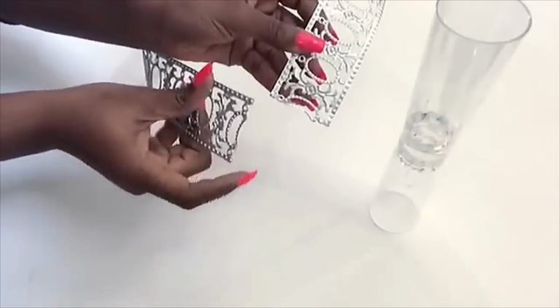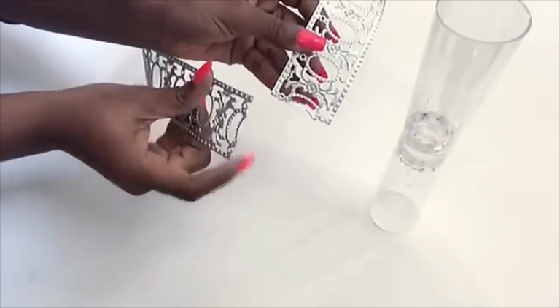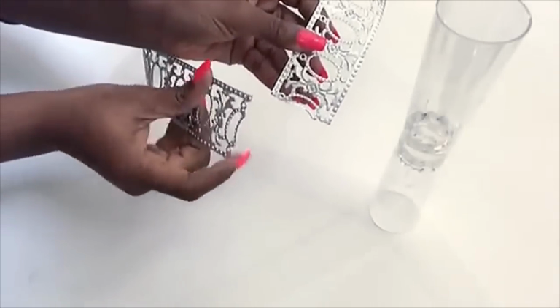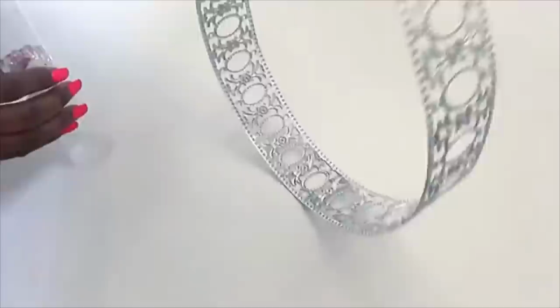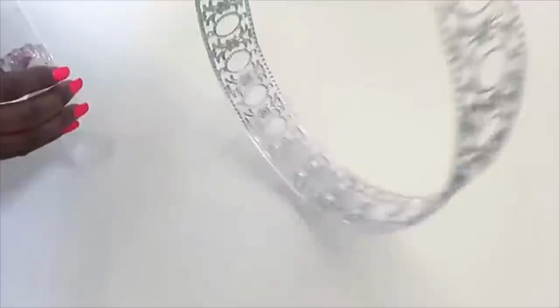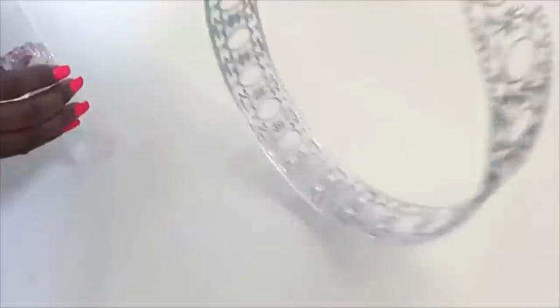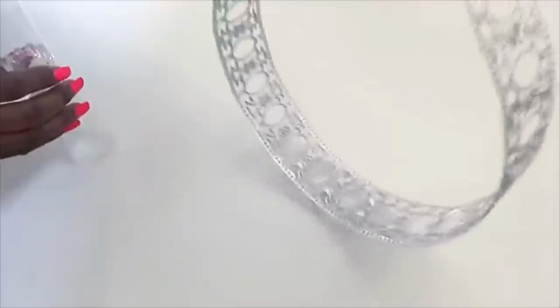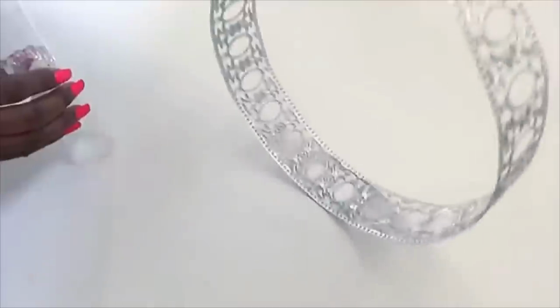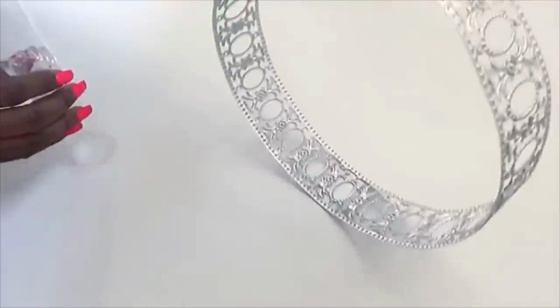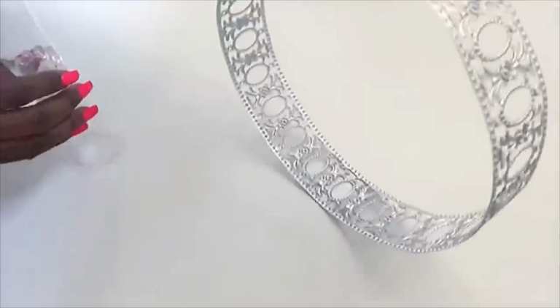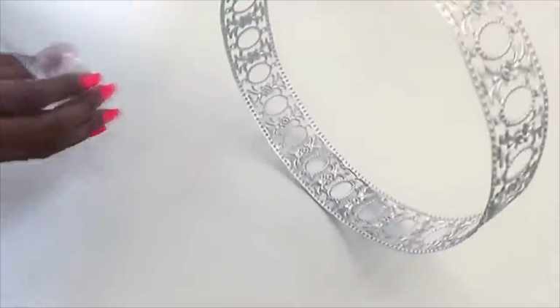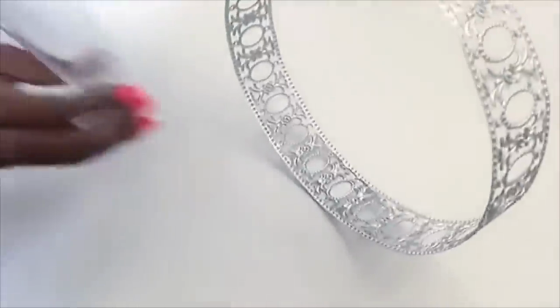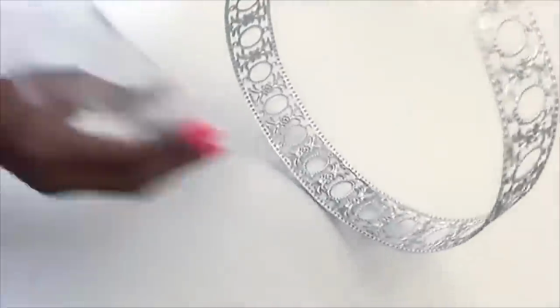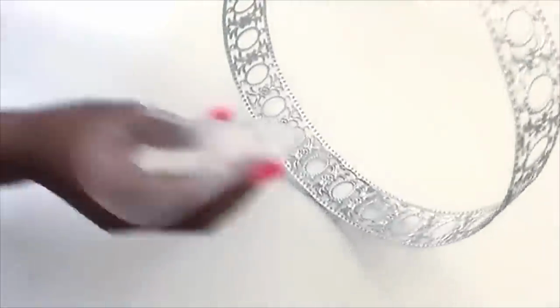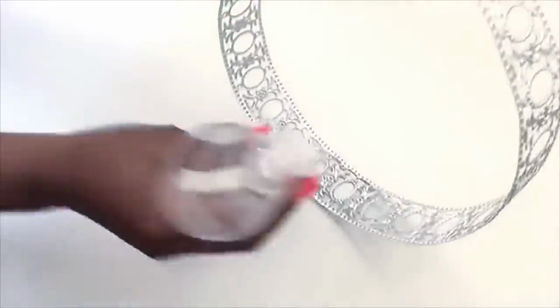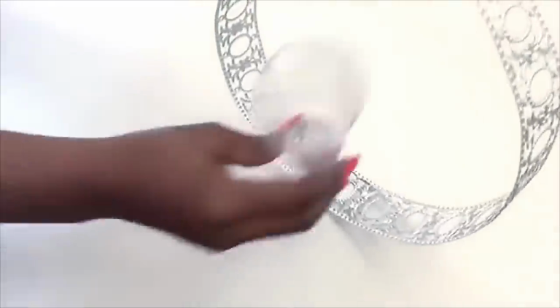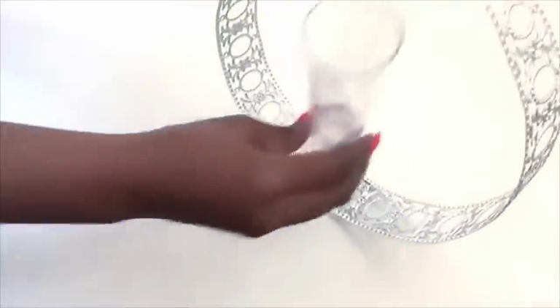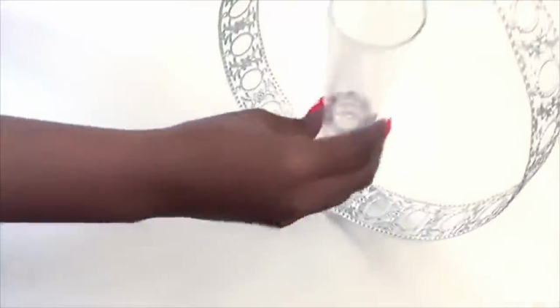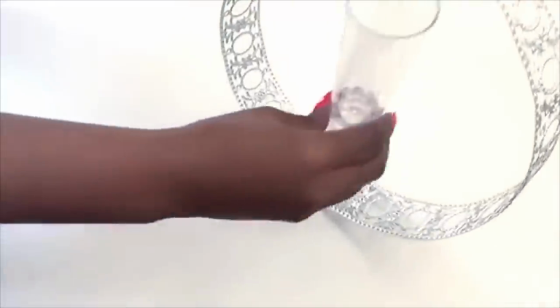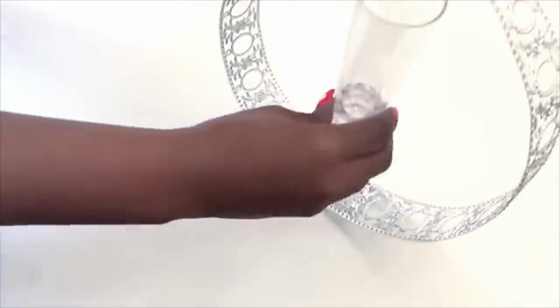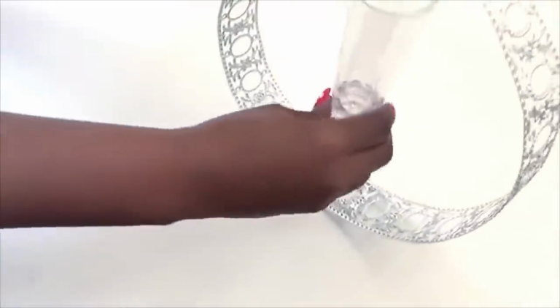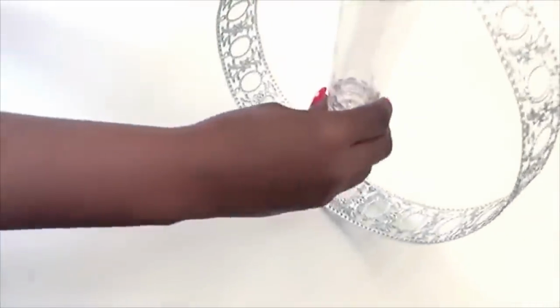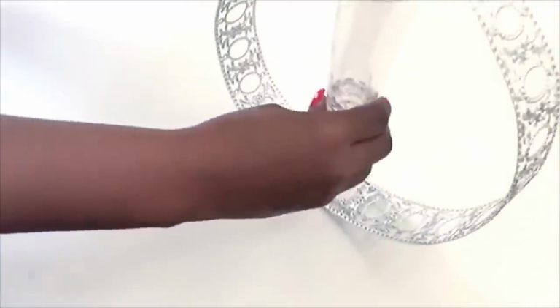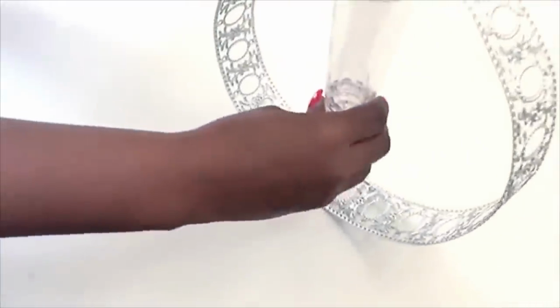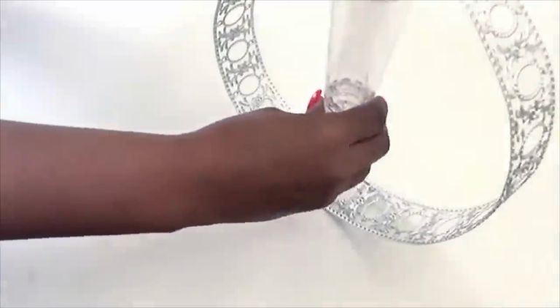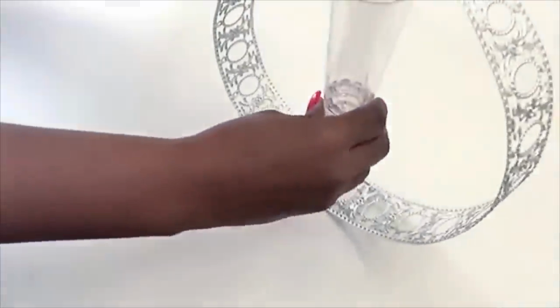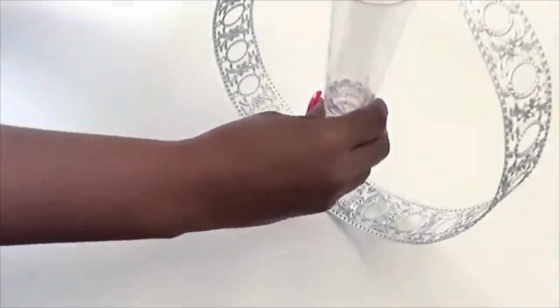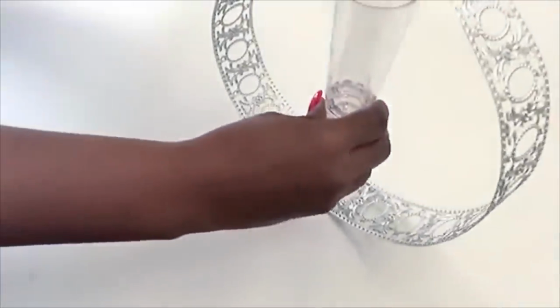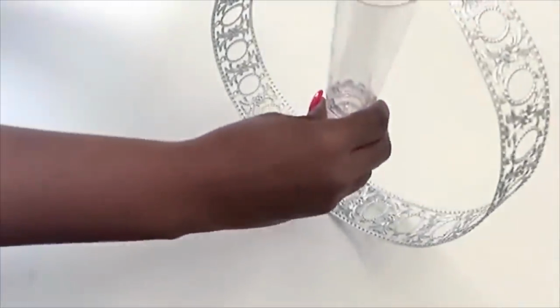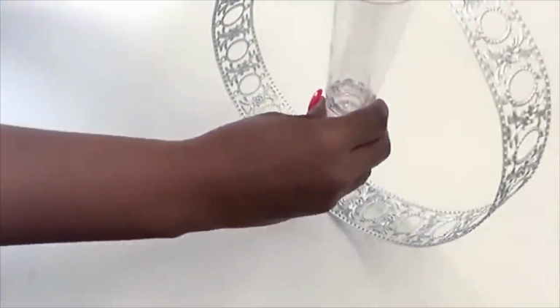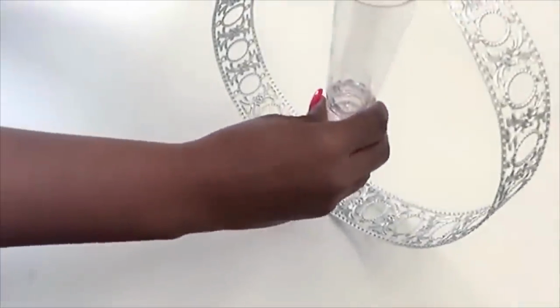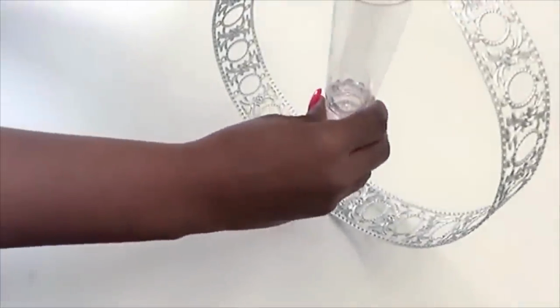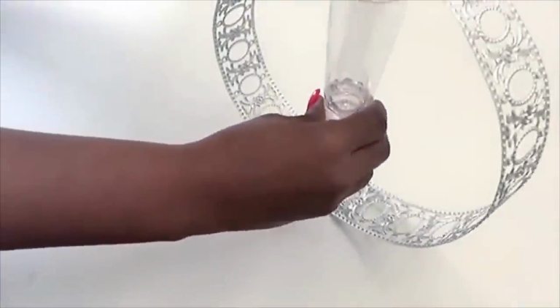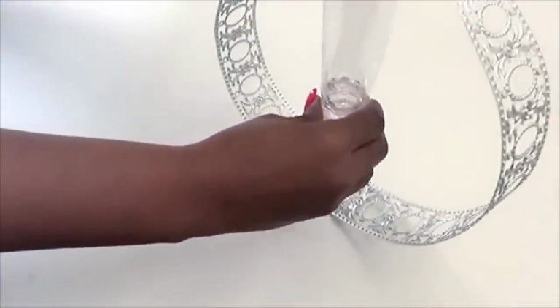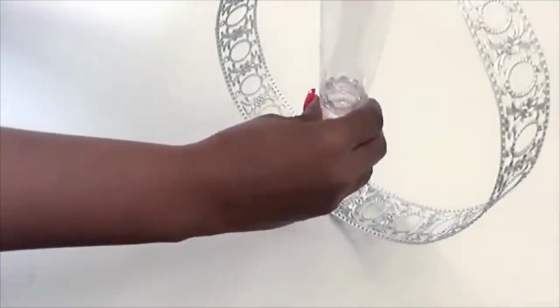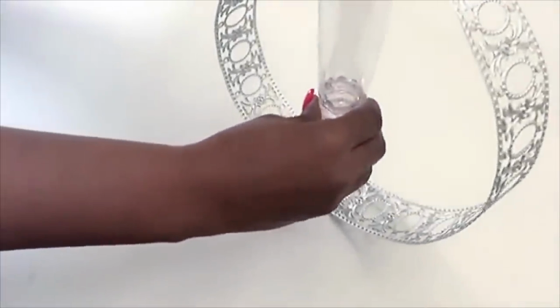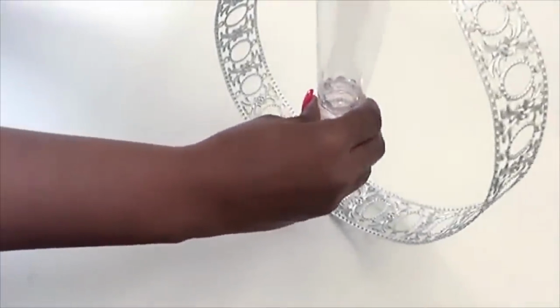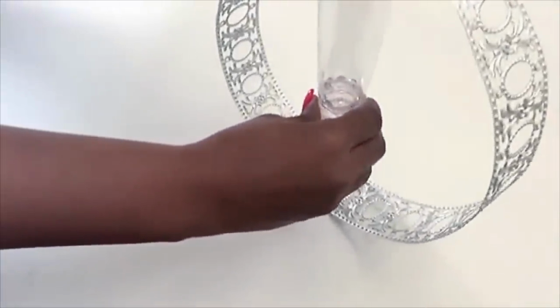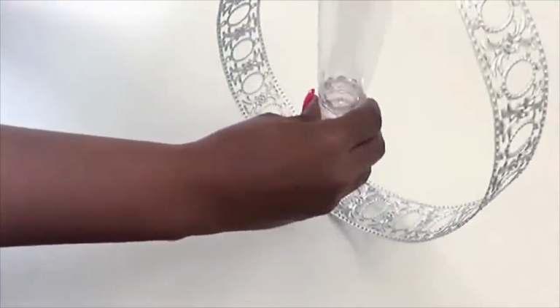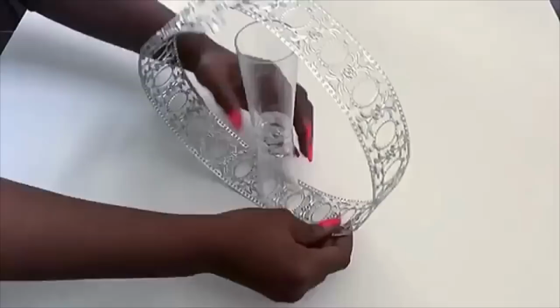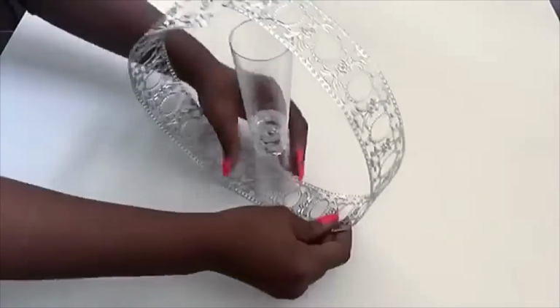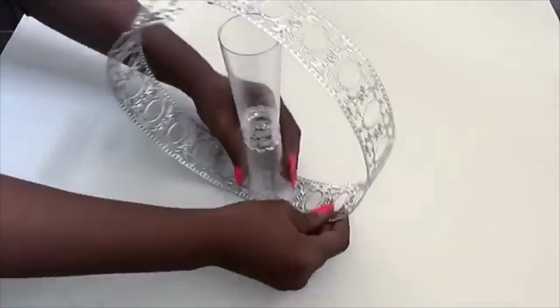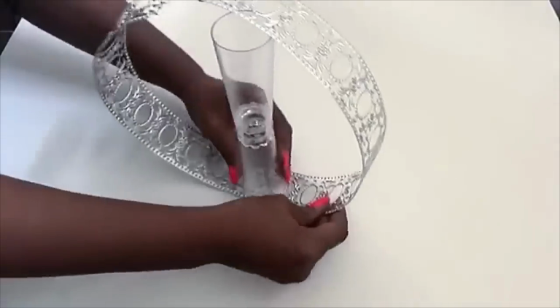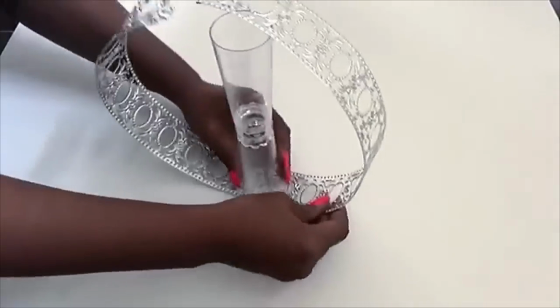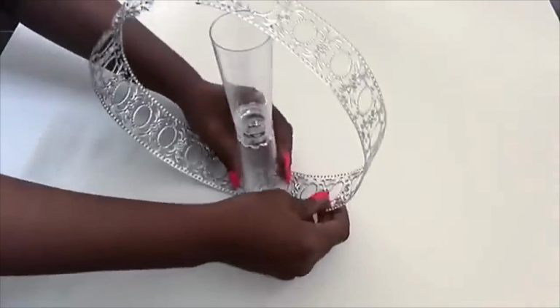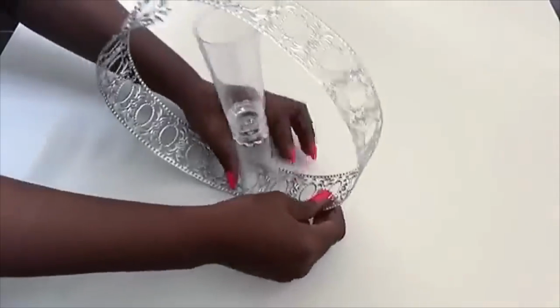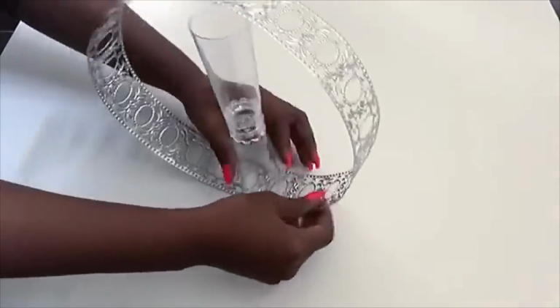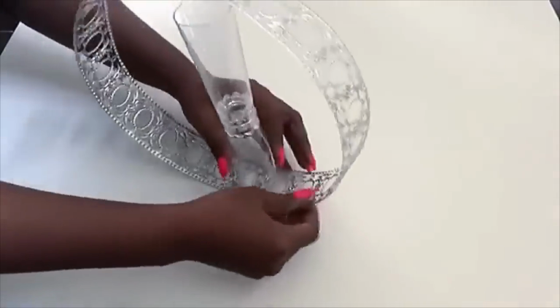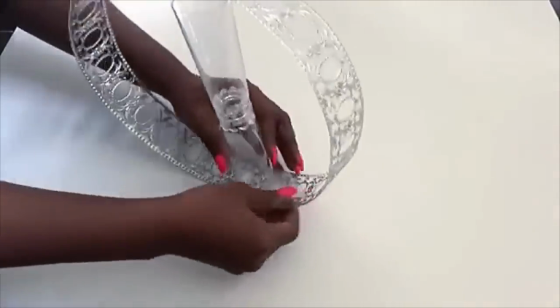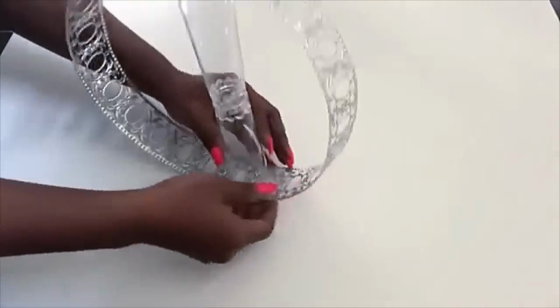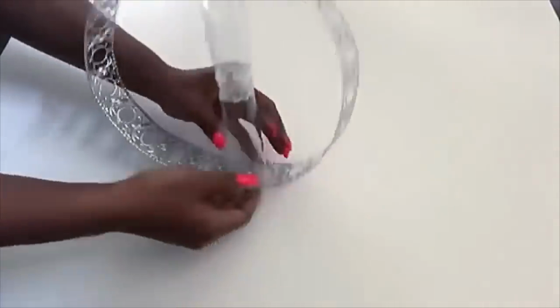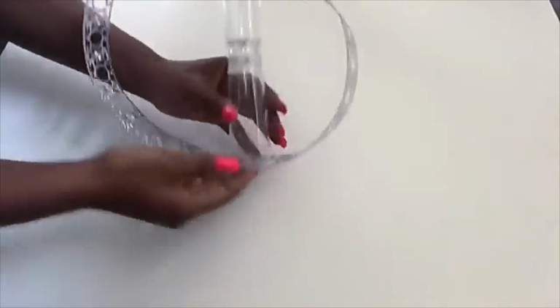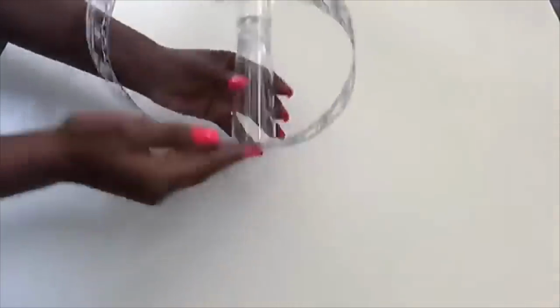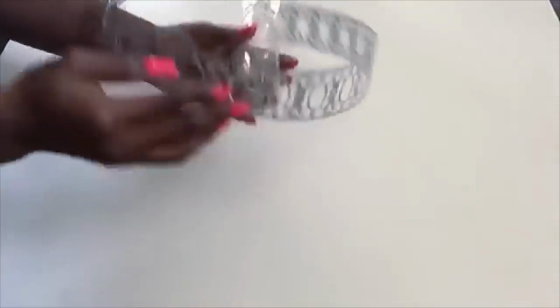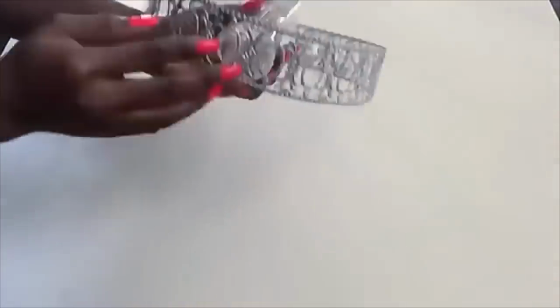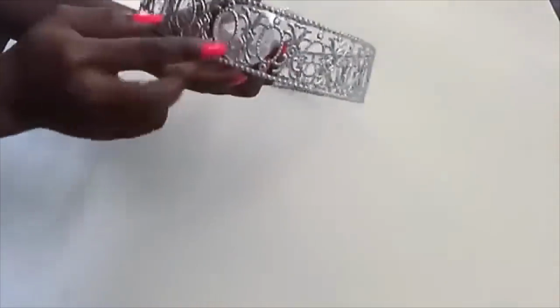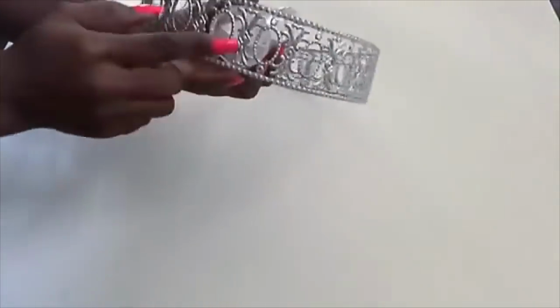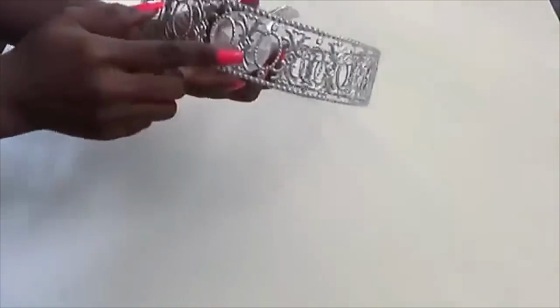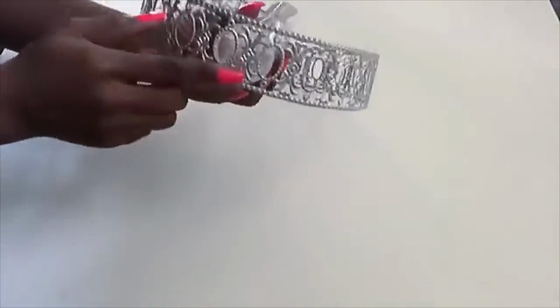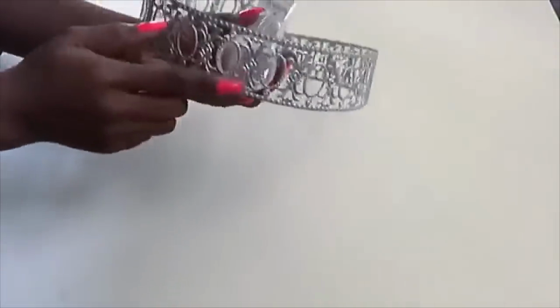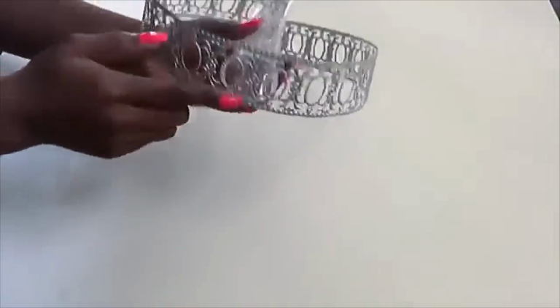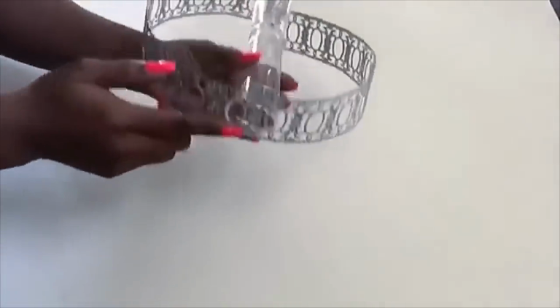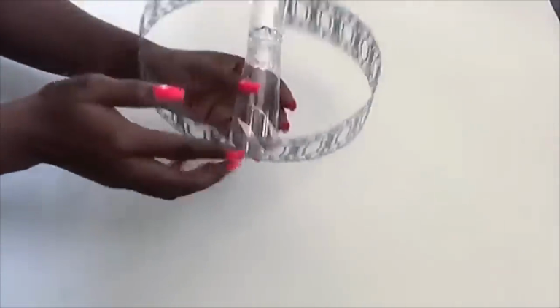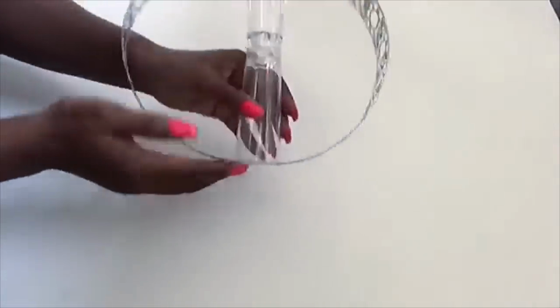The cups that I glued together will be placed here in the middle, and I'll be gluing it down using a hot glue gun for now.